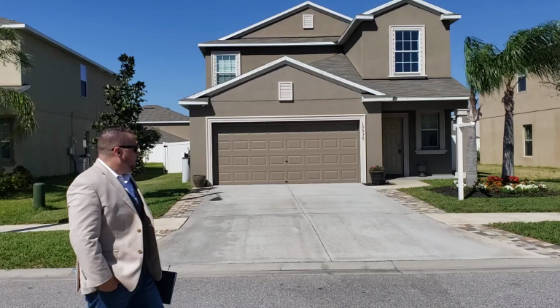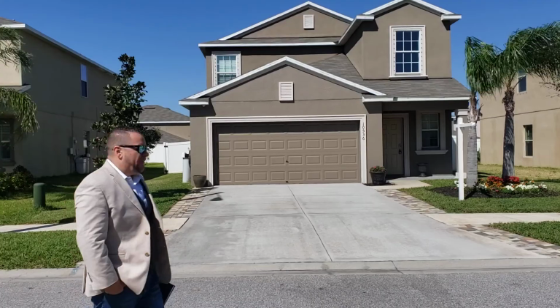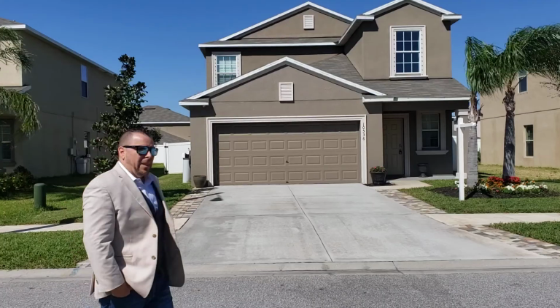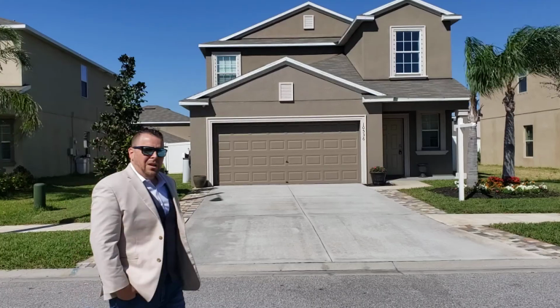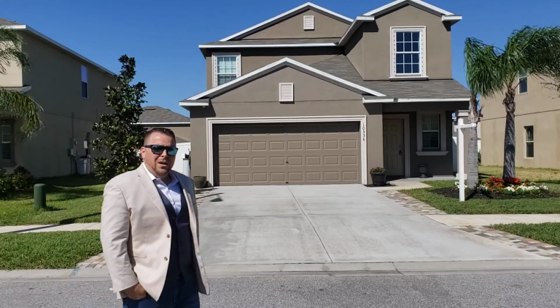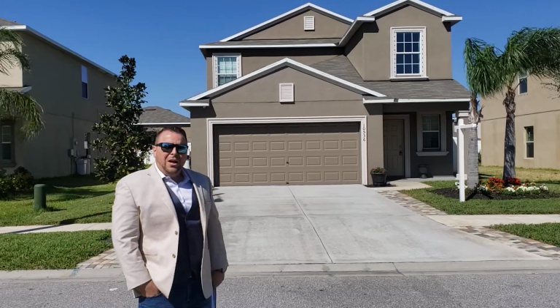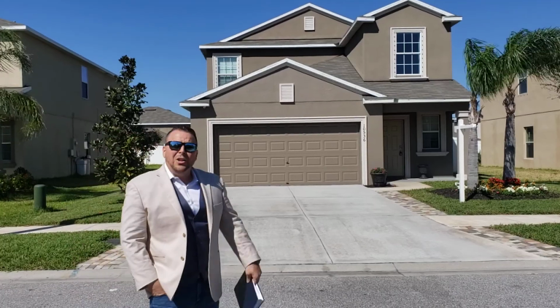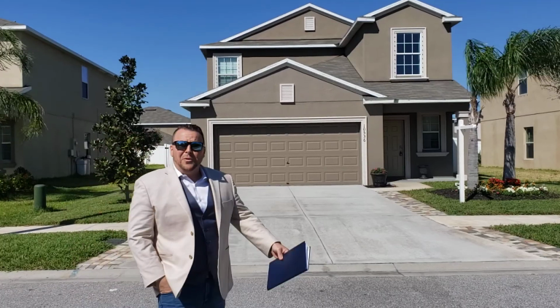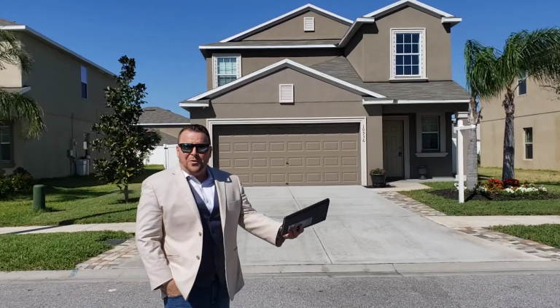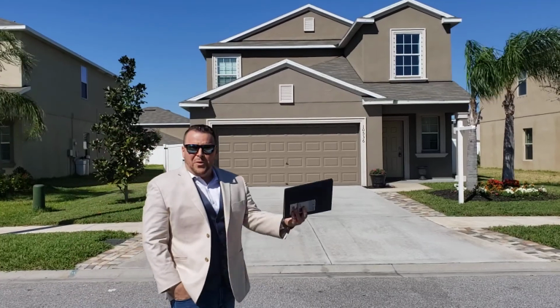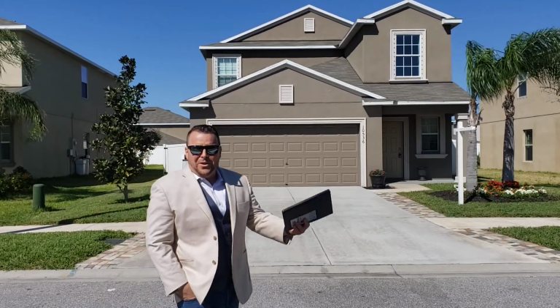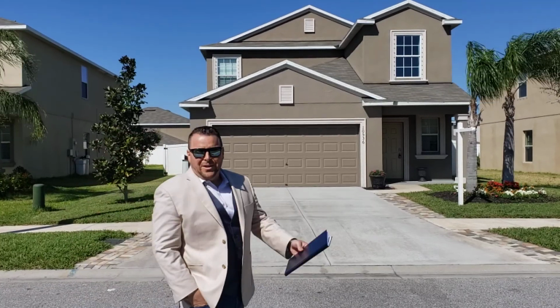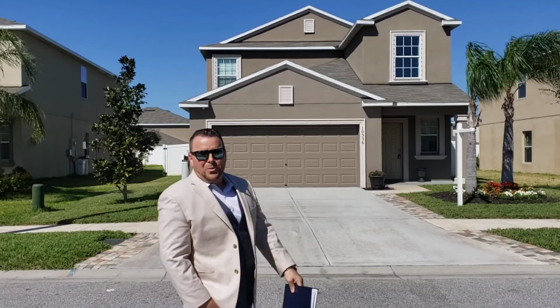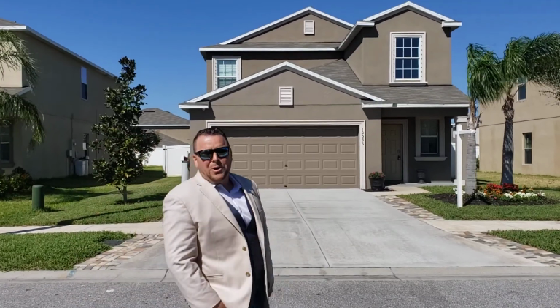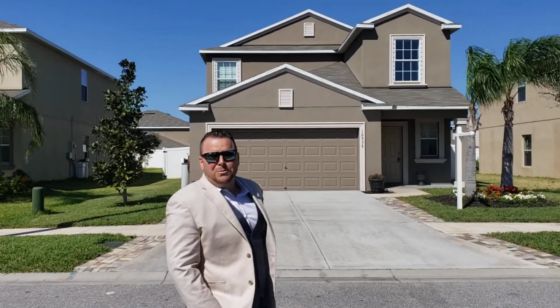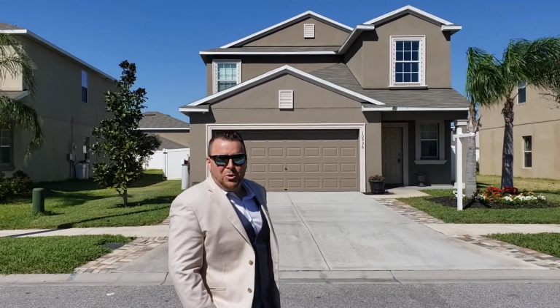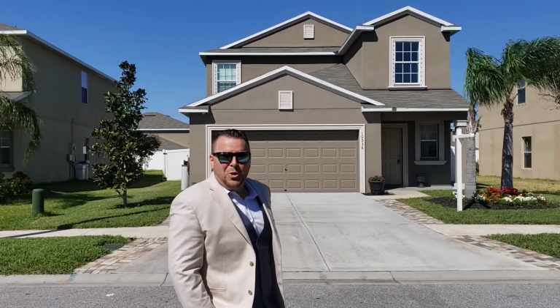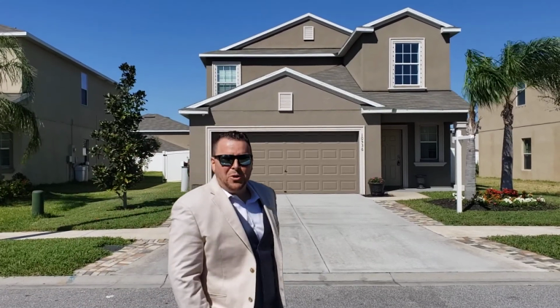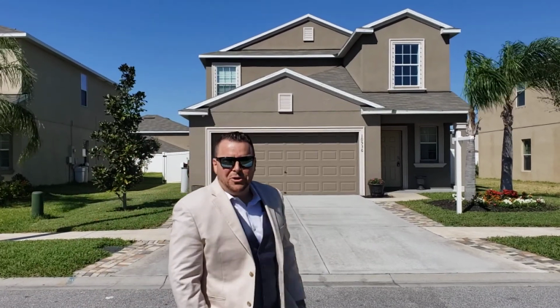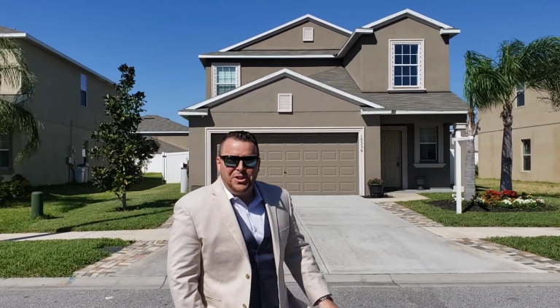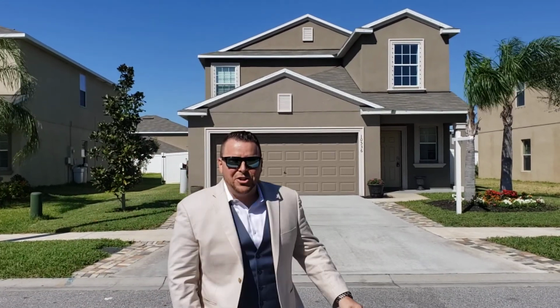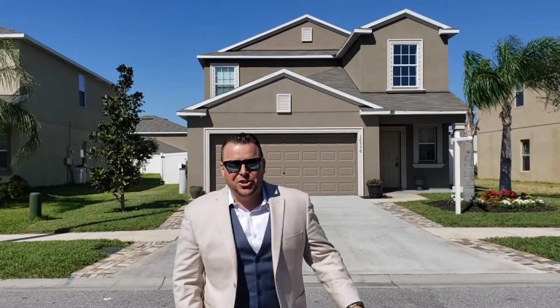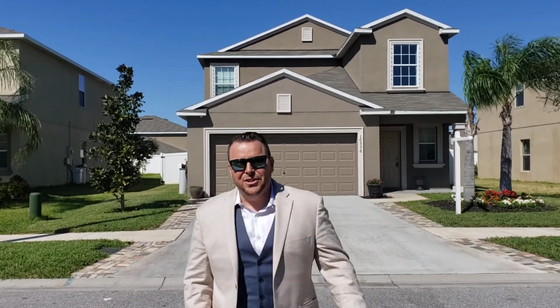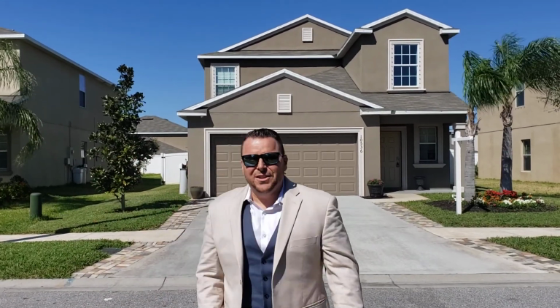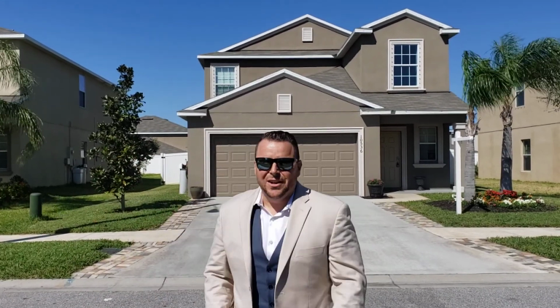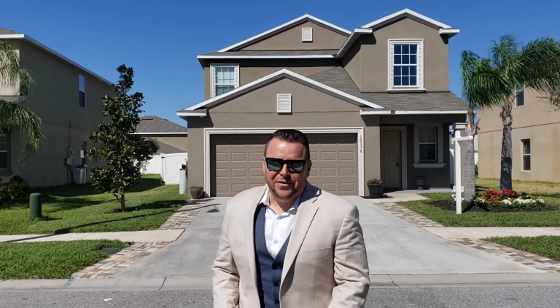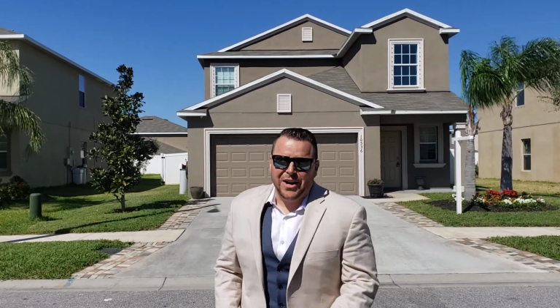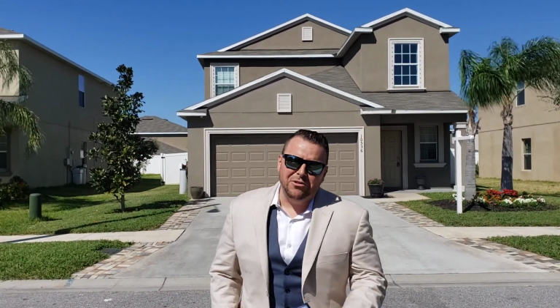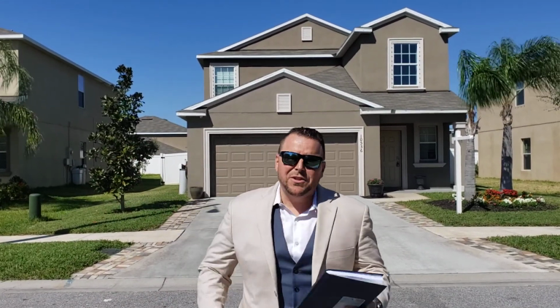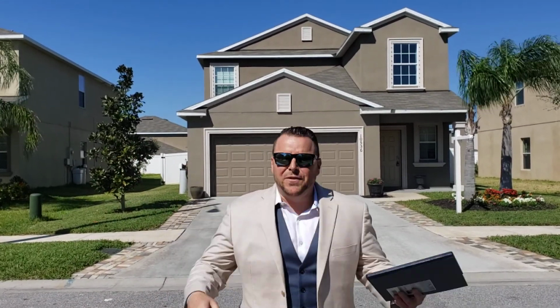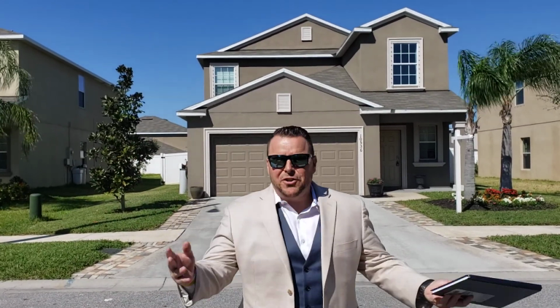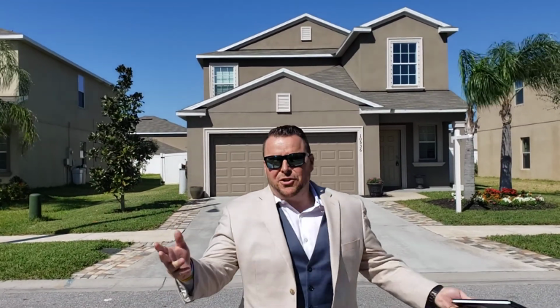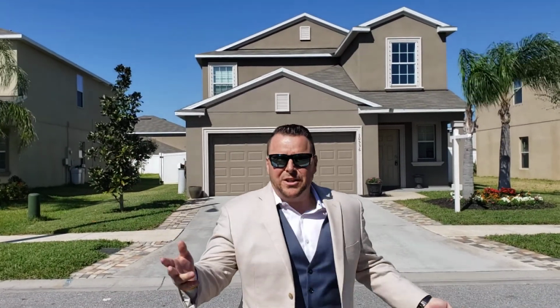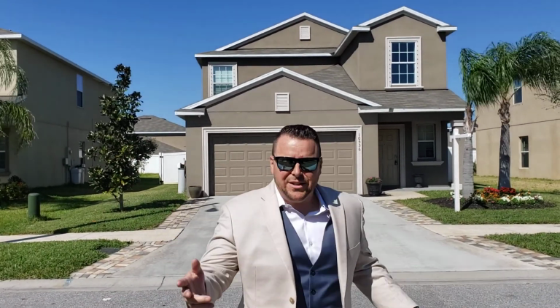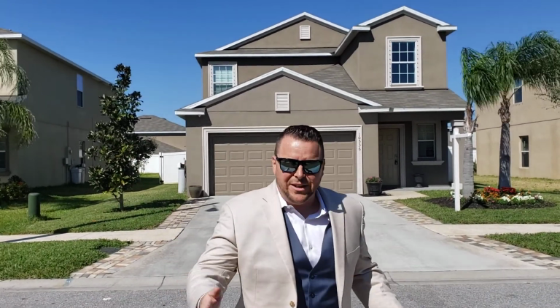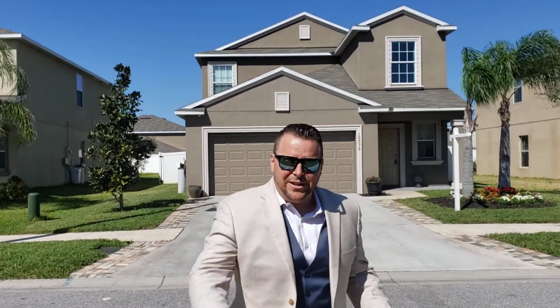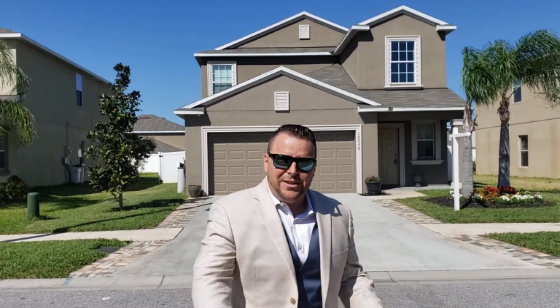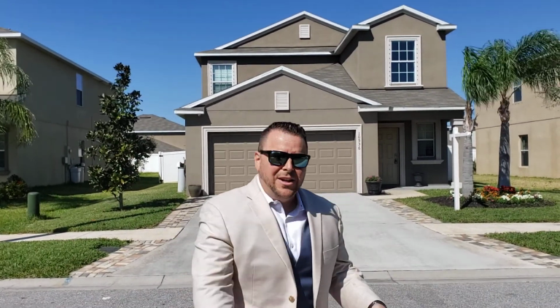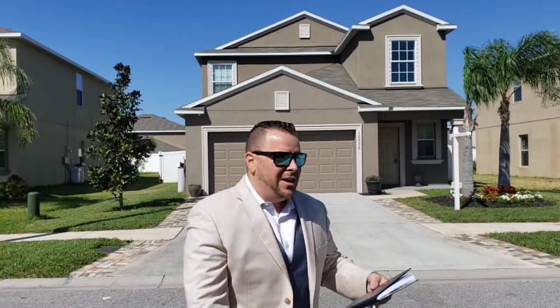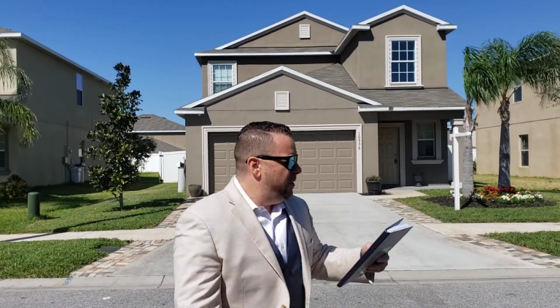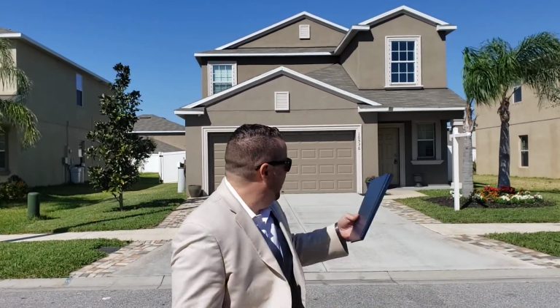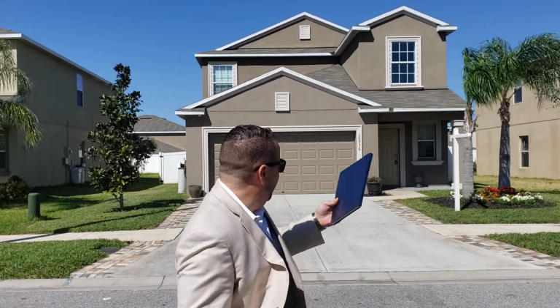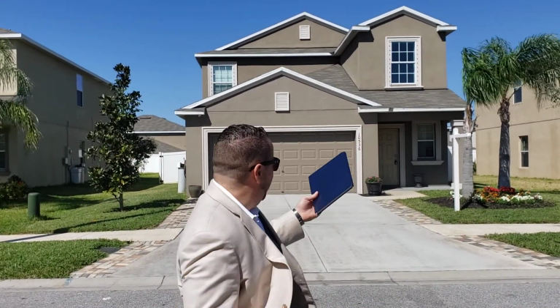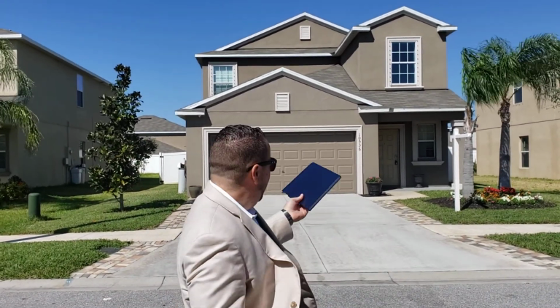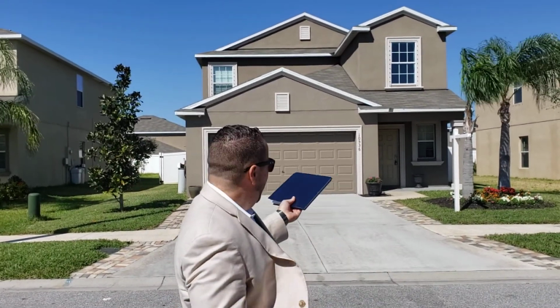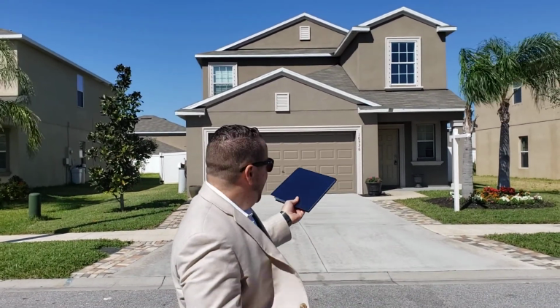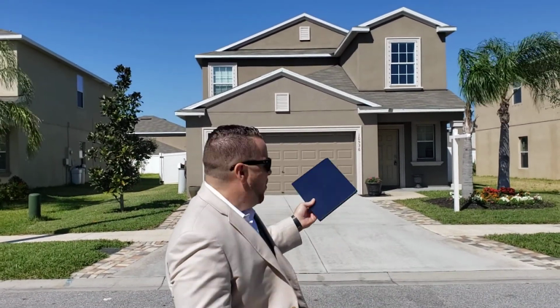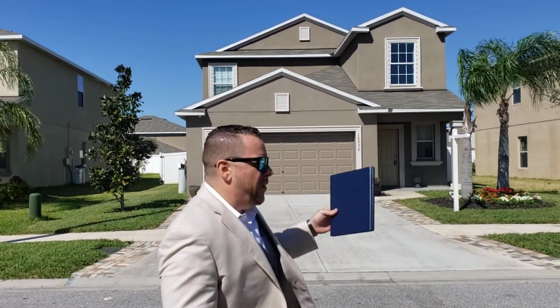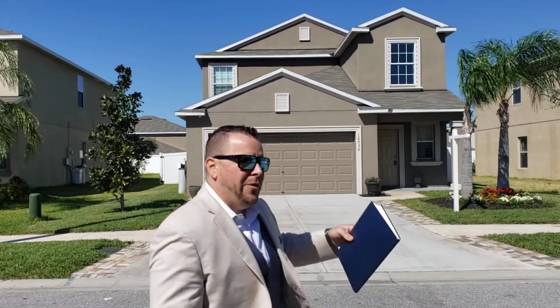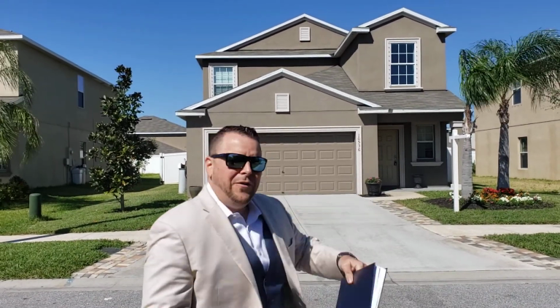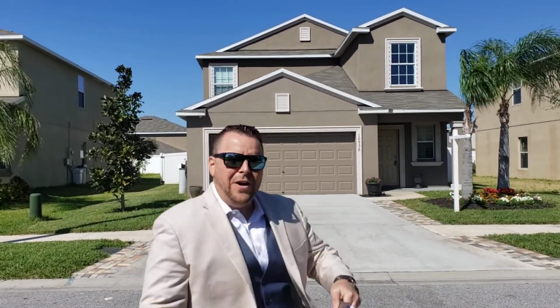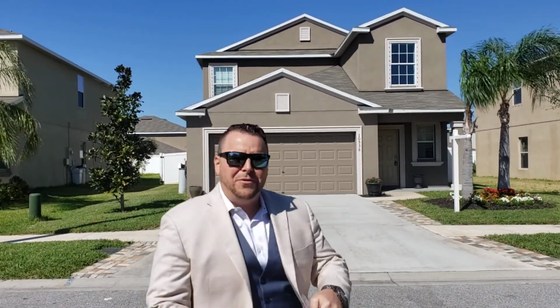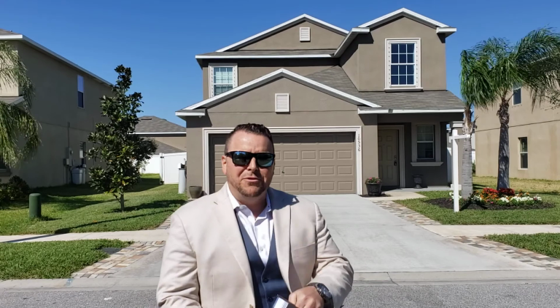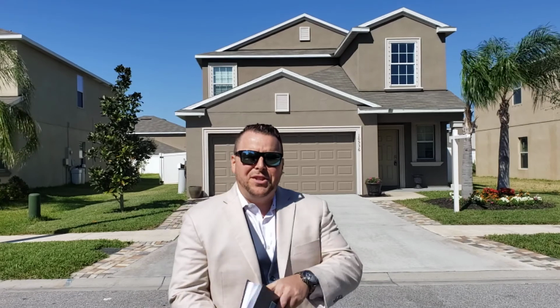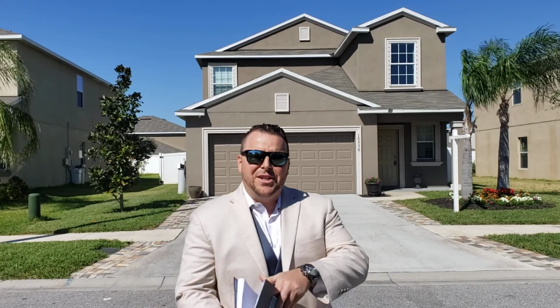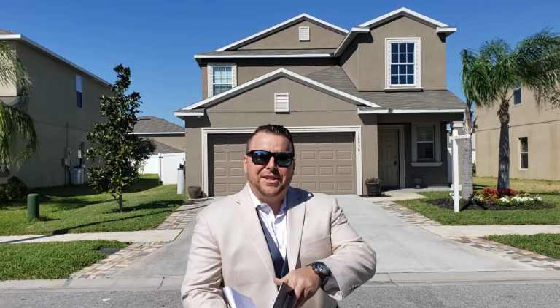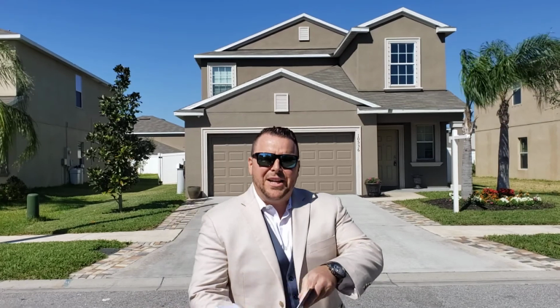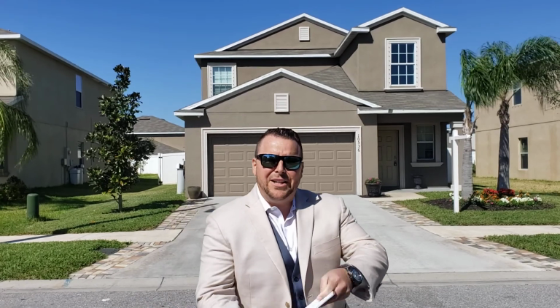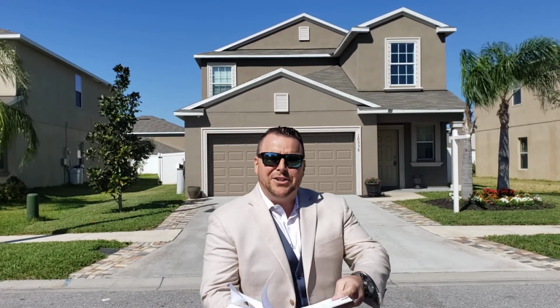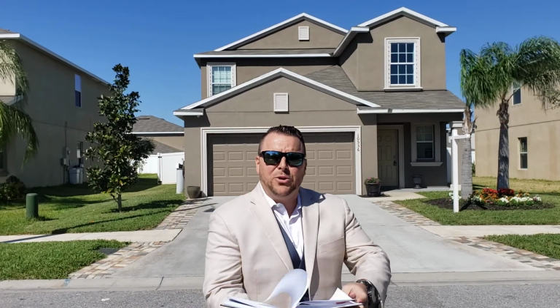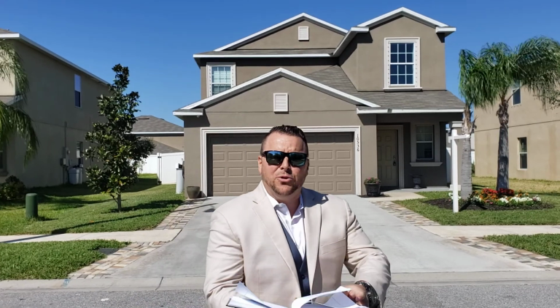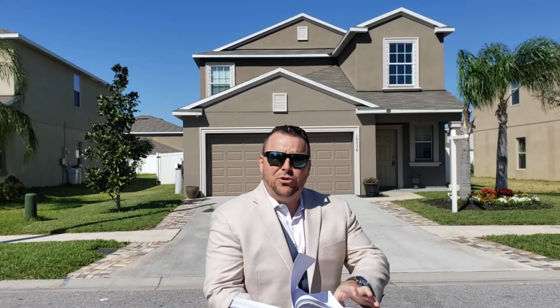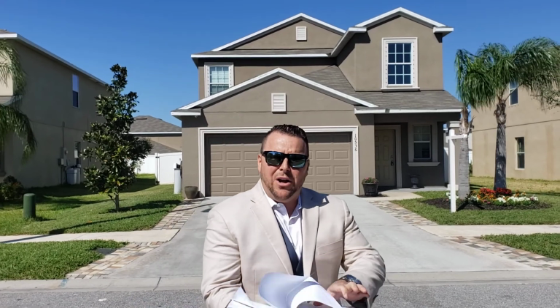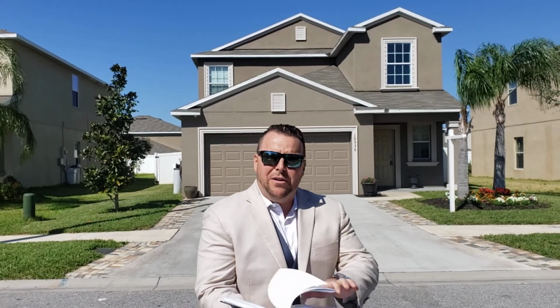Hello everyone. Welcome to another edition of Karen's Featured Listings. We're here at 10536 Standing Stone Drive.